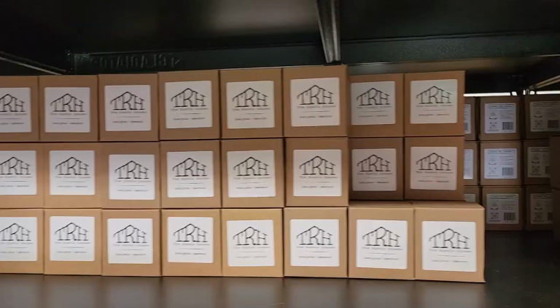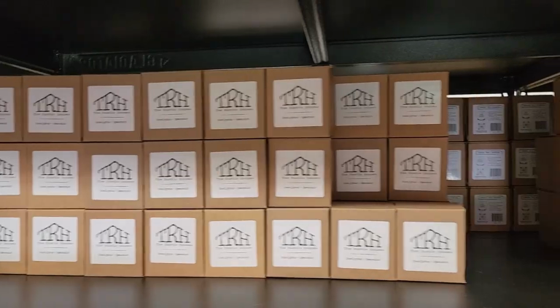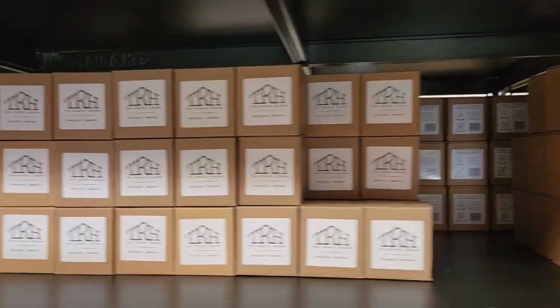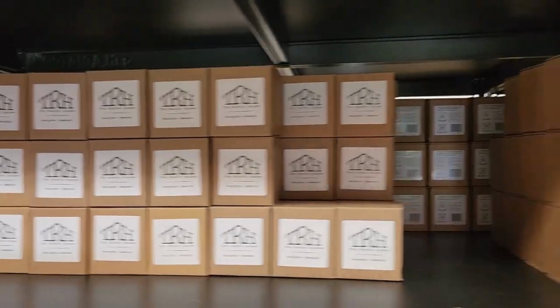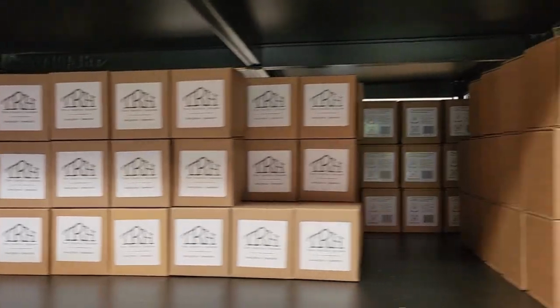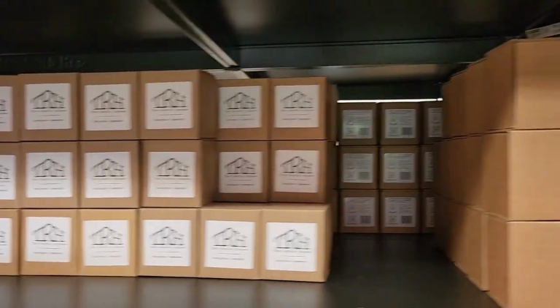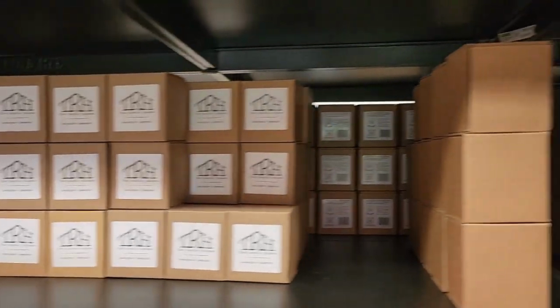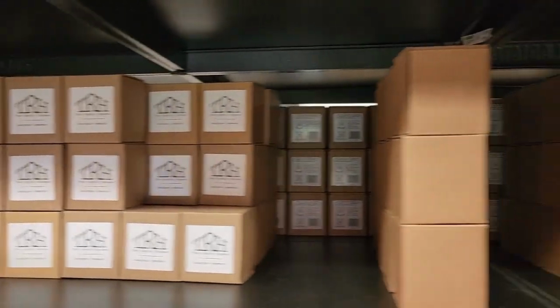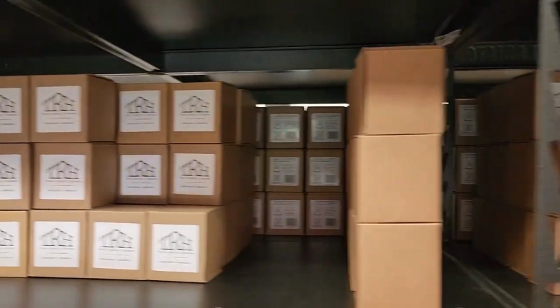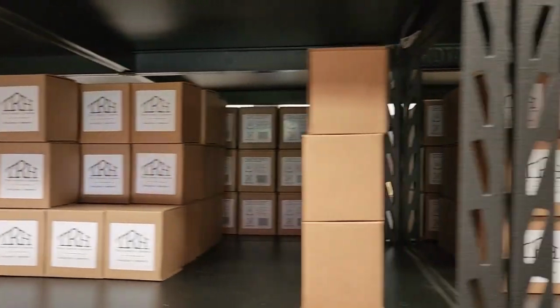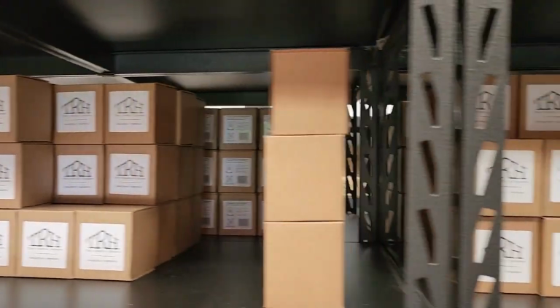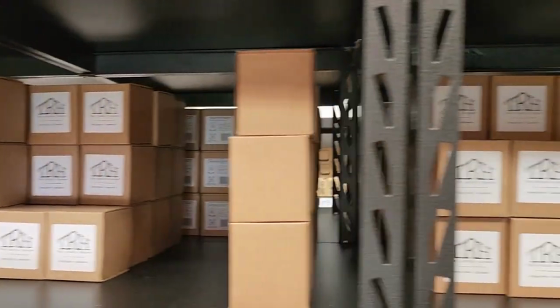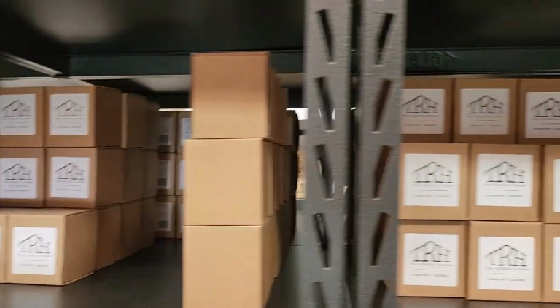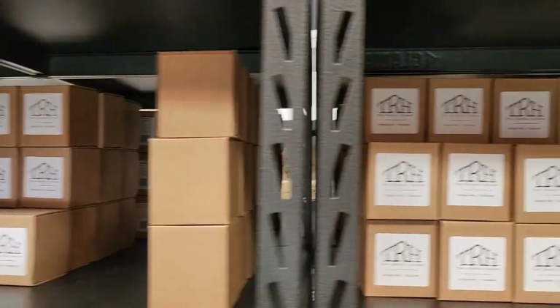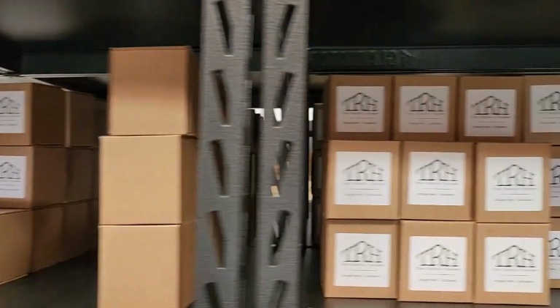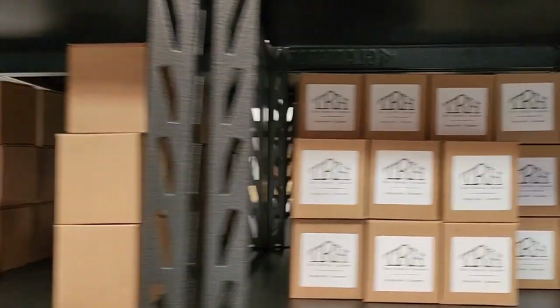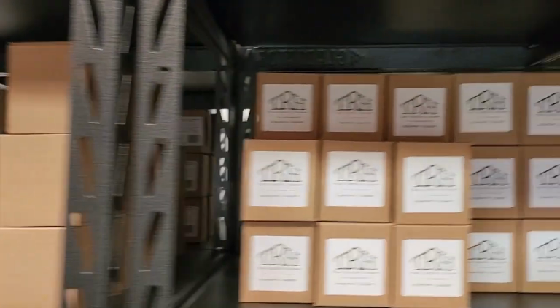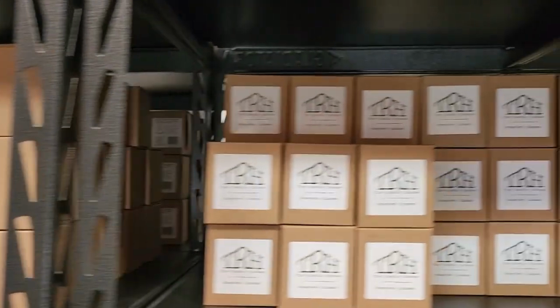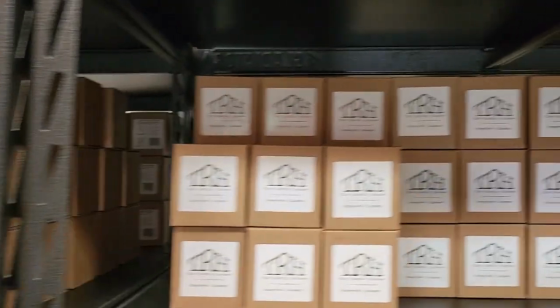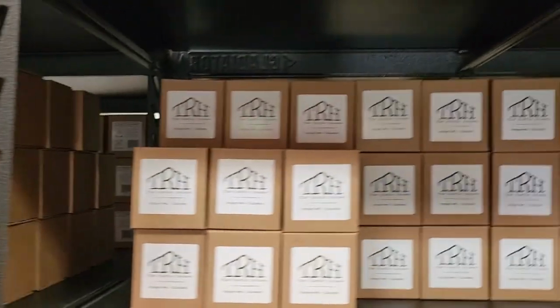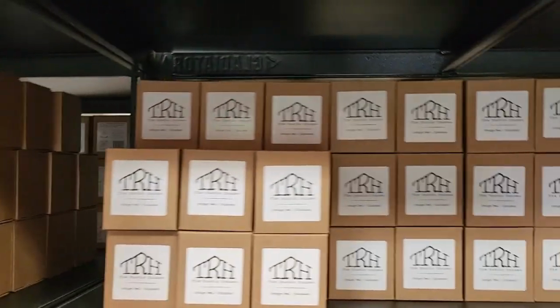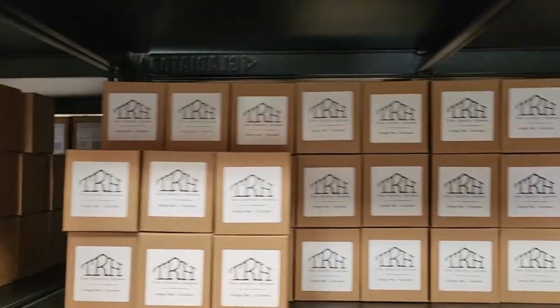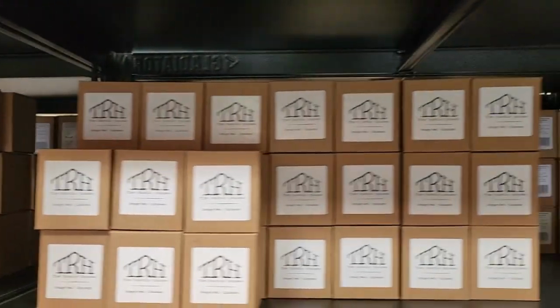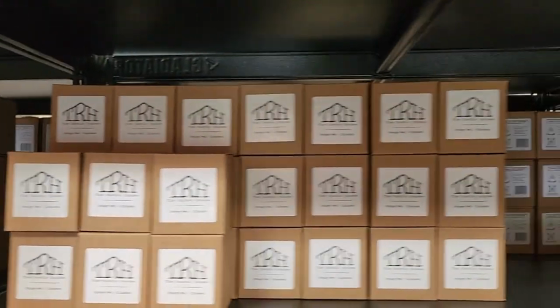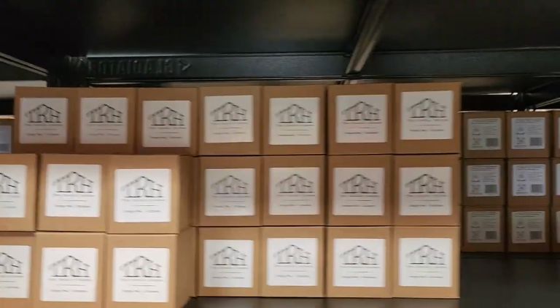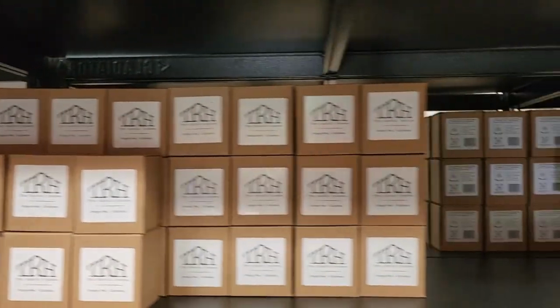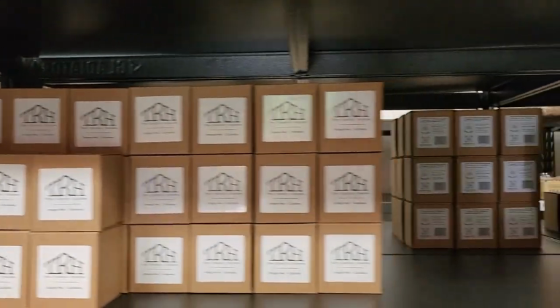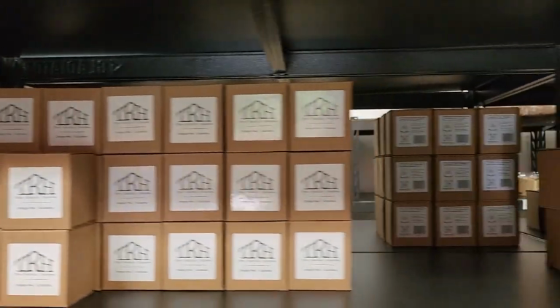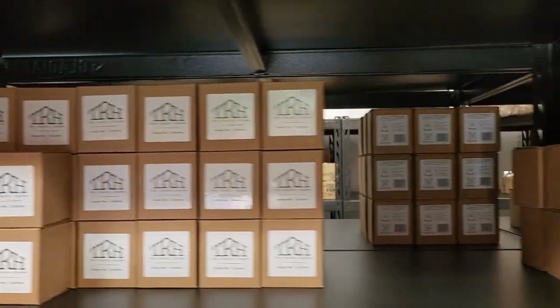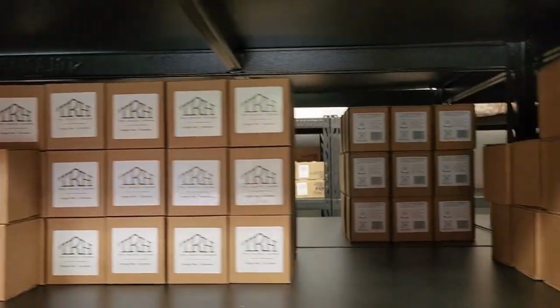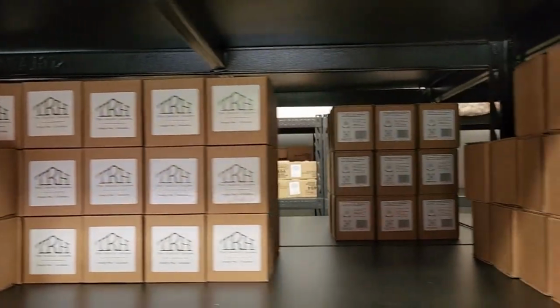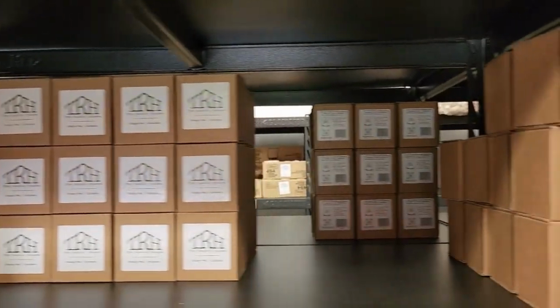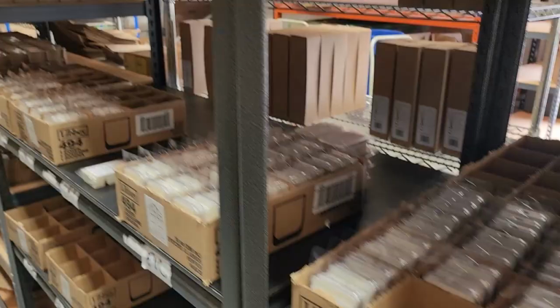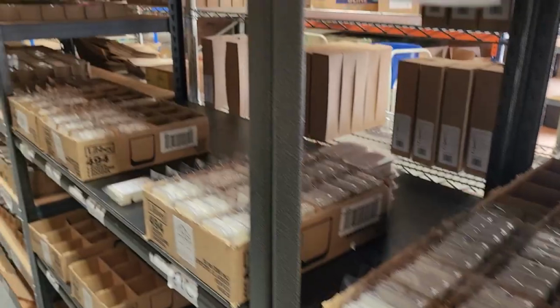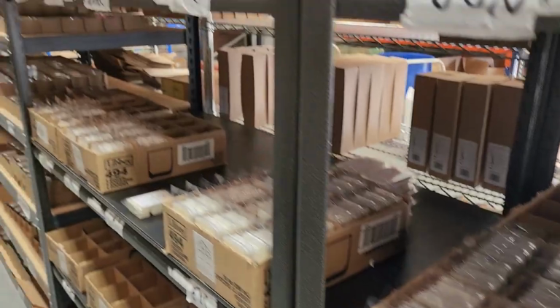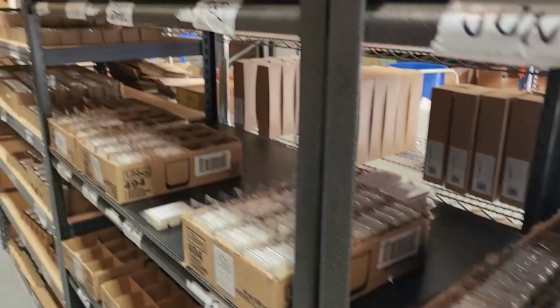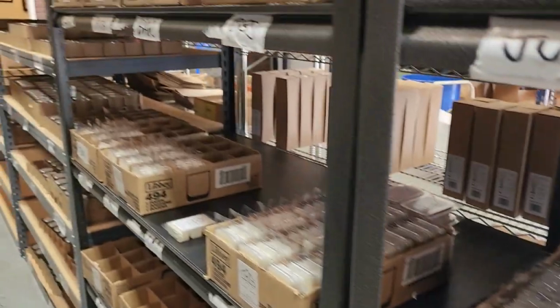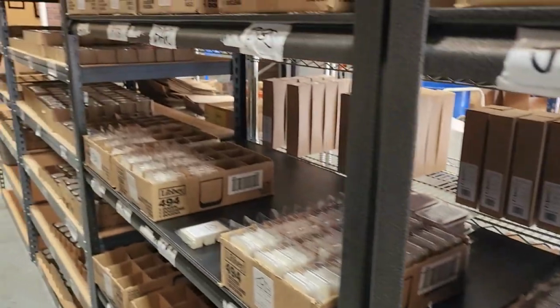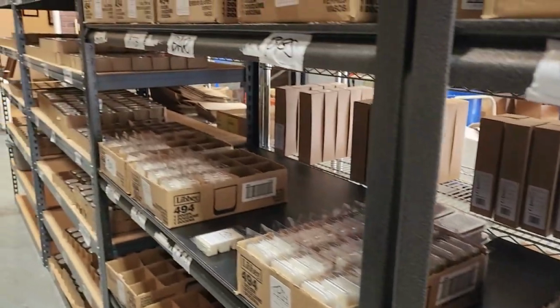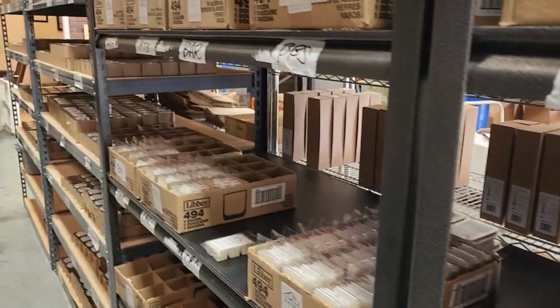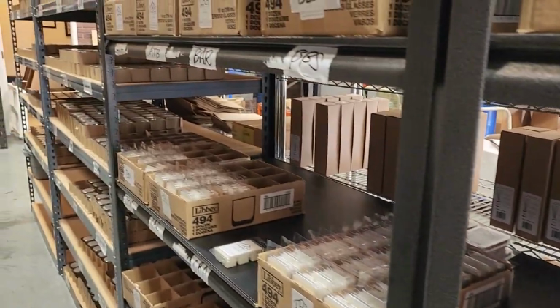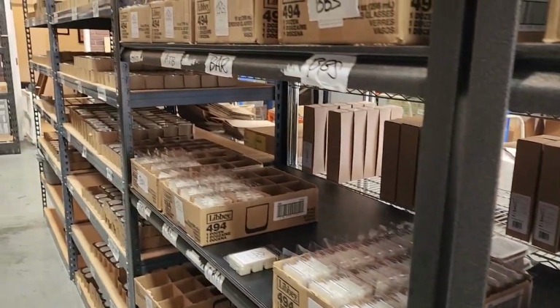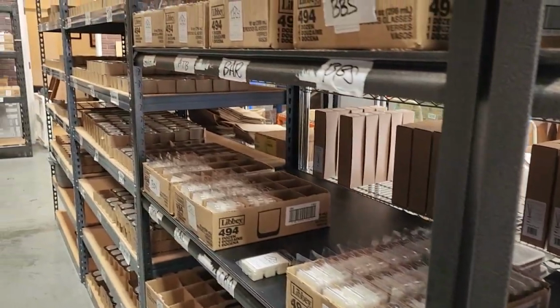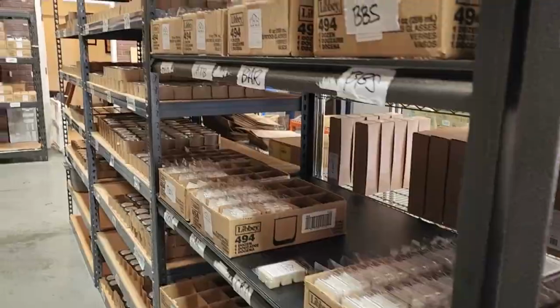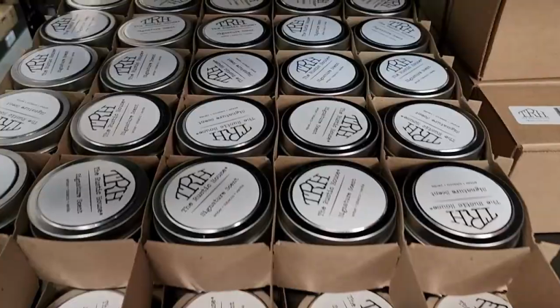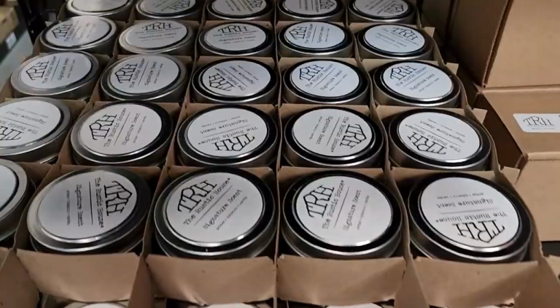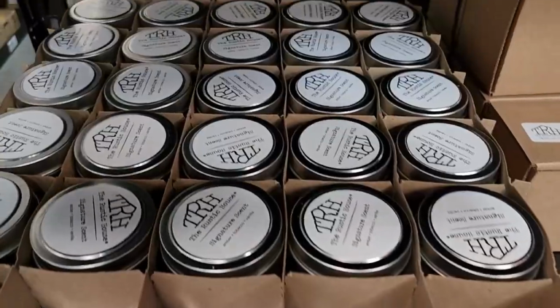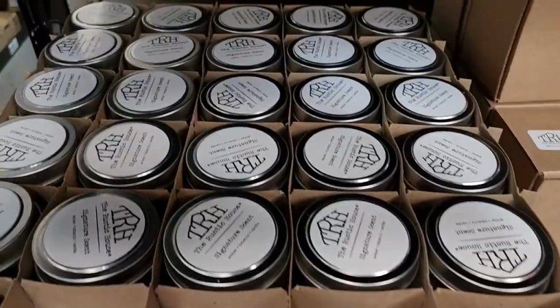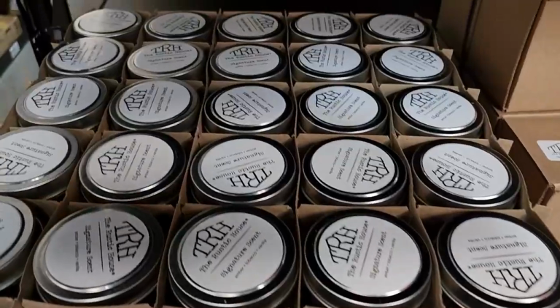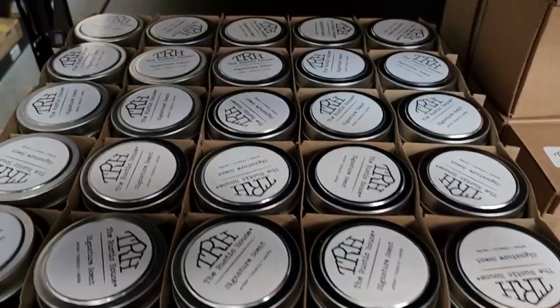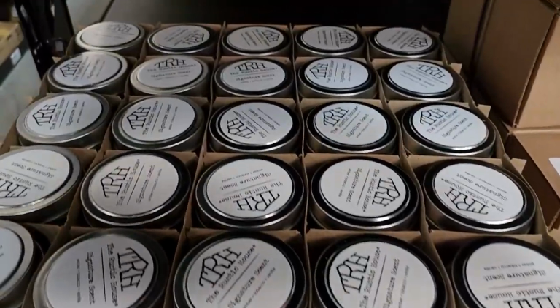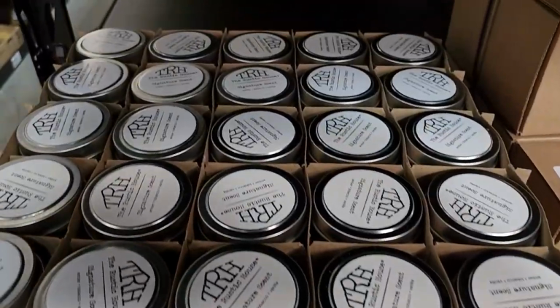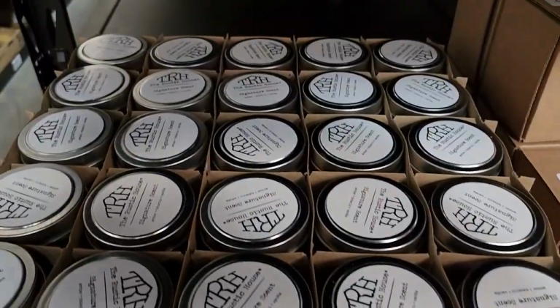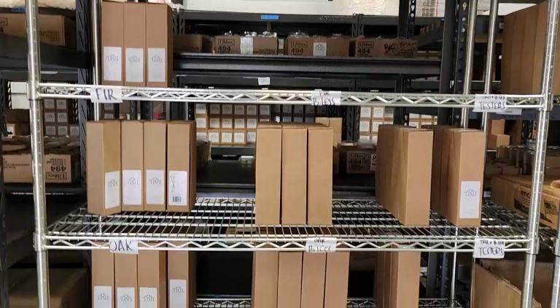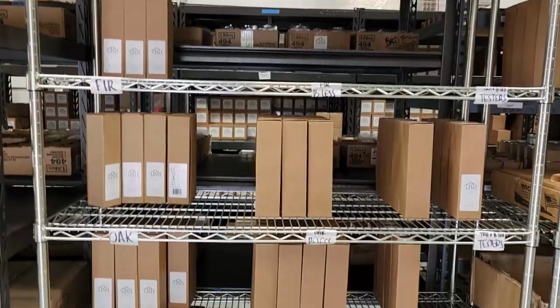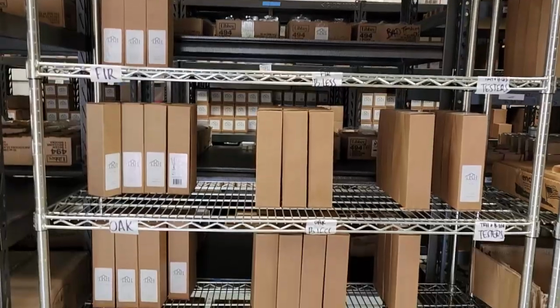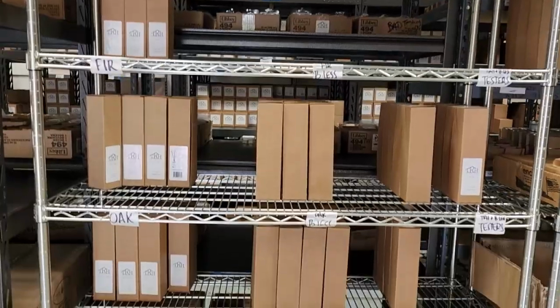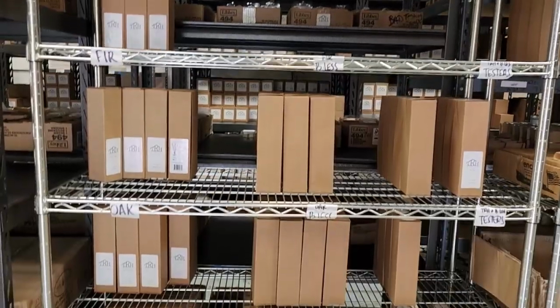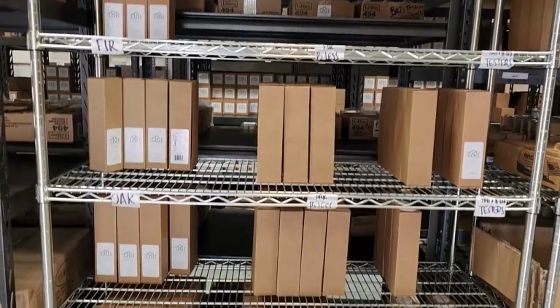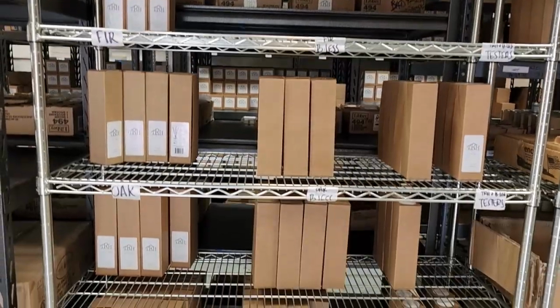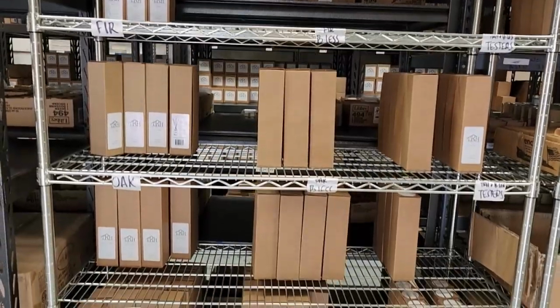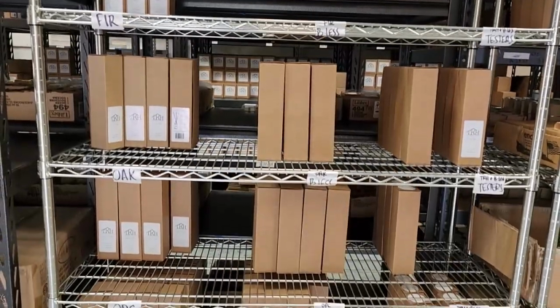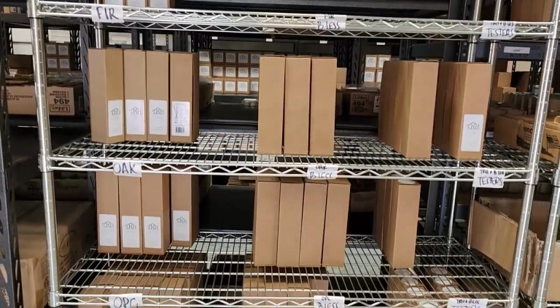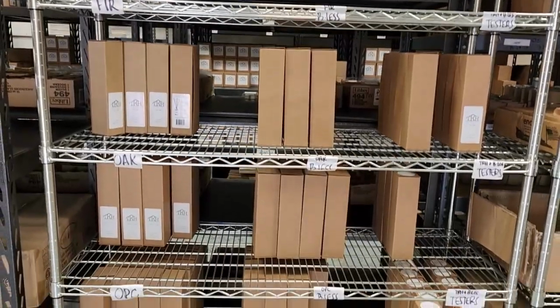Although the 8-ounce candle is the Rustic House's main product, they also make wax melts, travel tin candles, and reed diffusers.